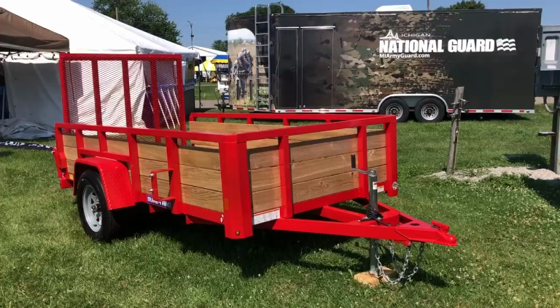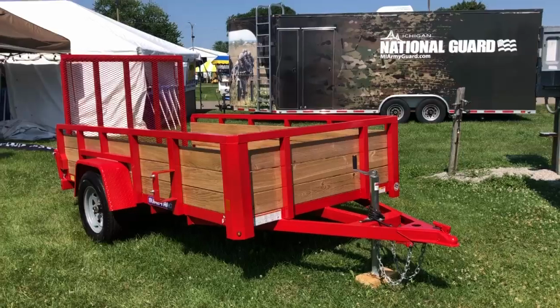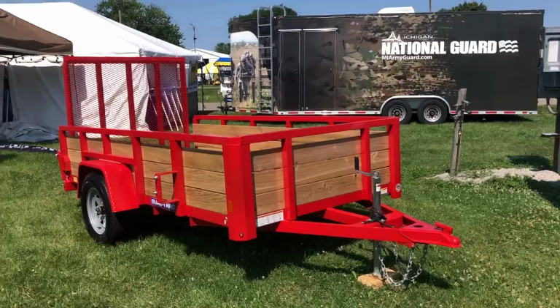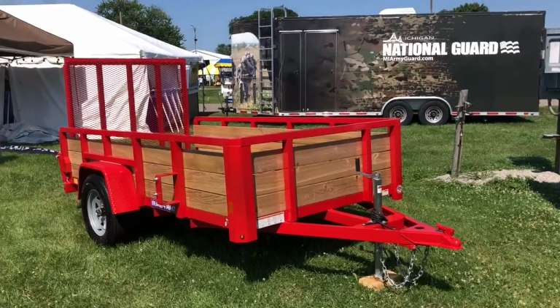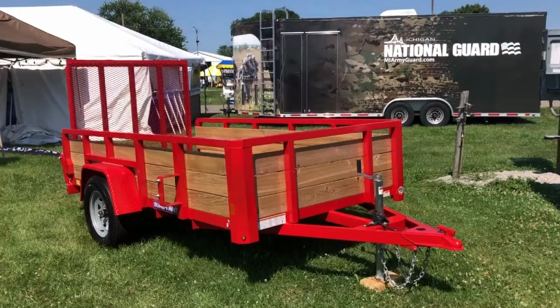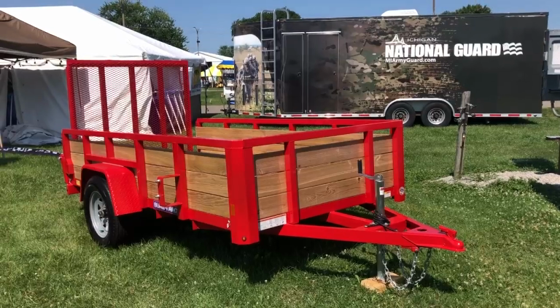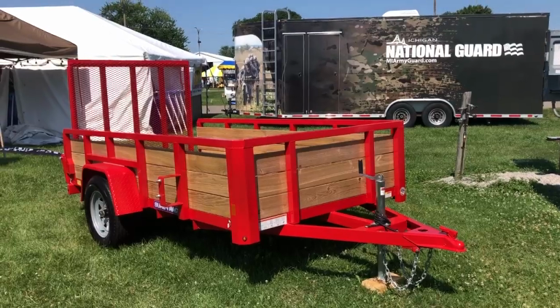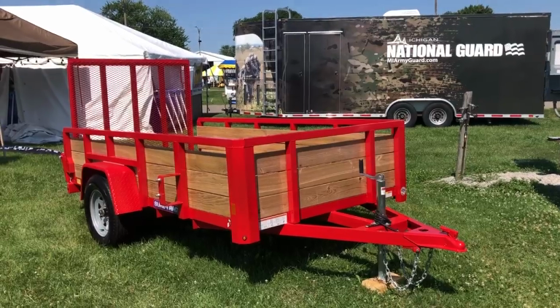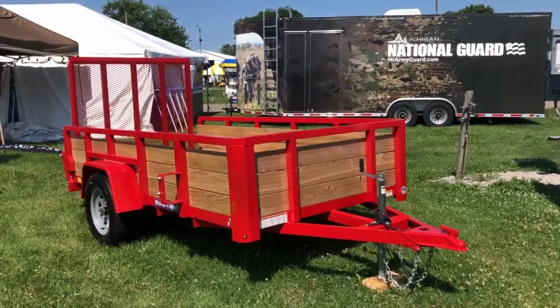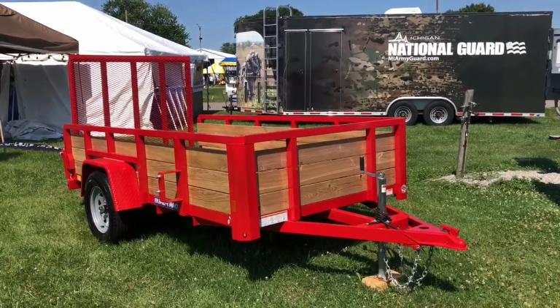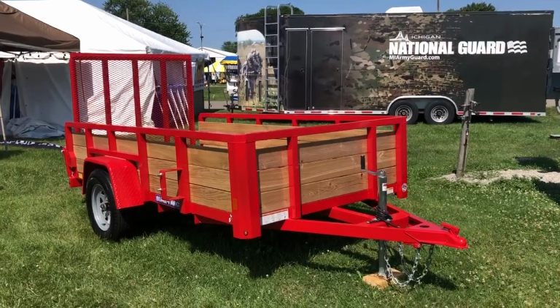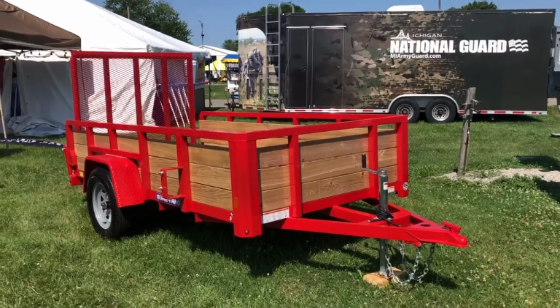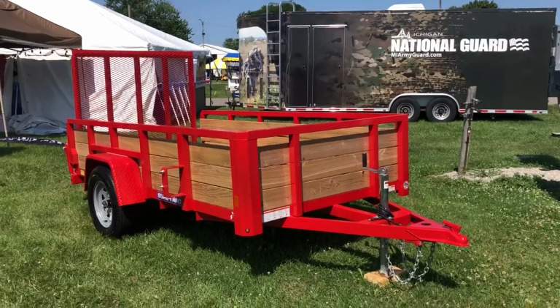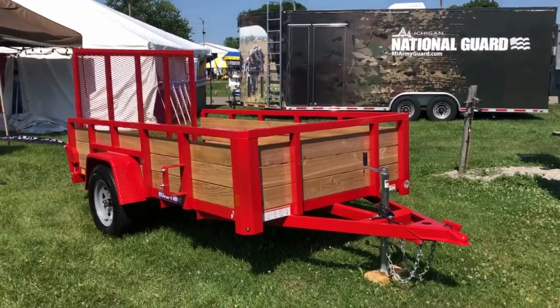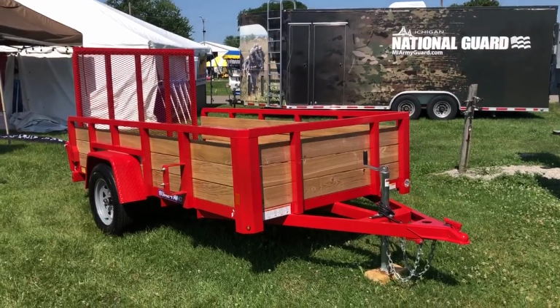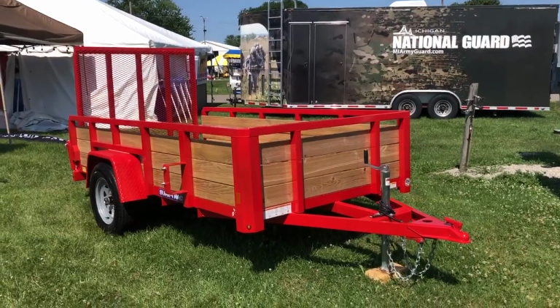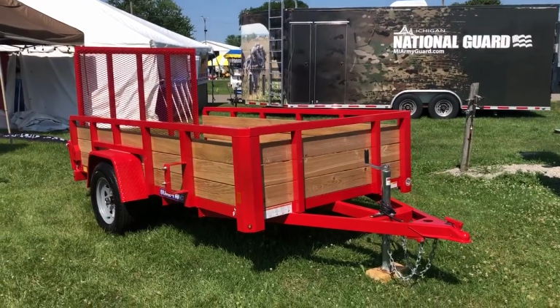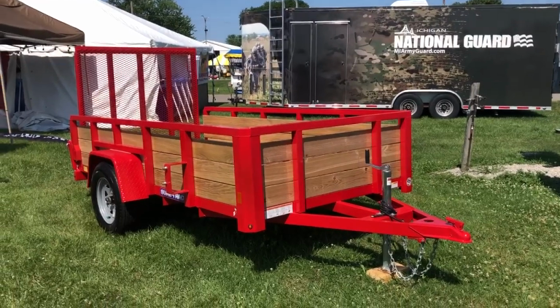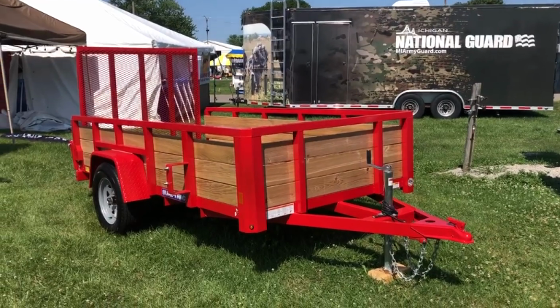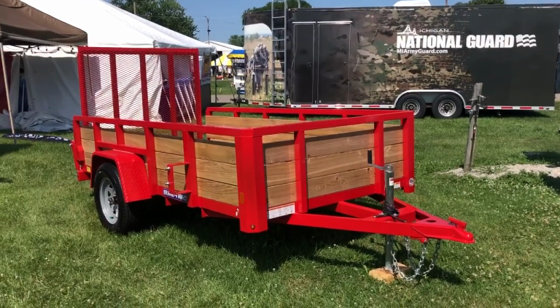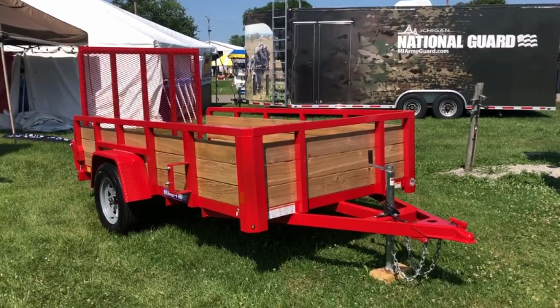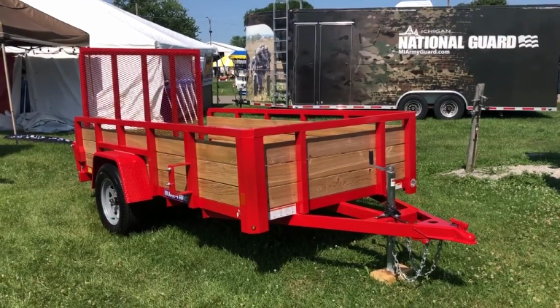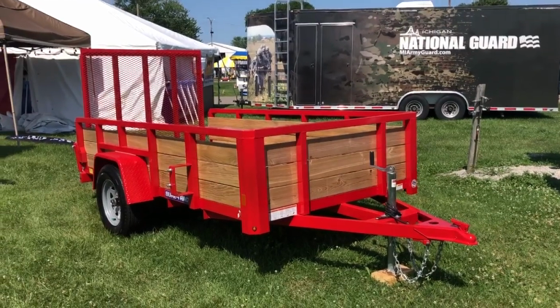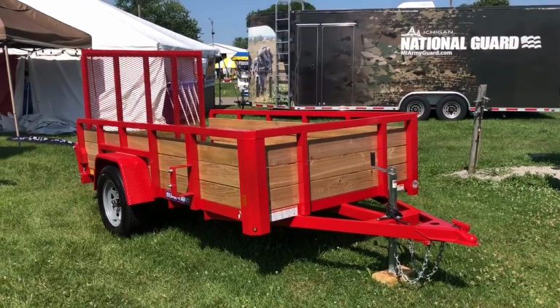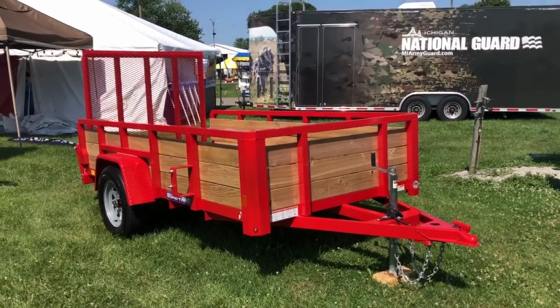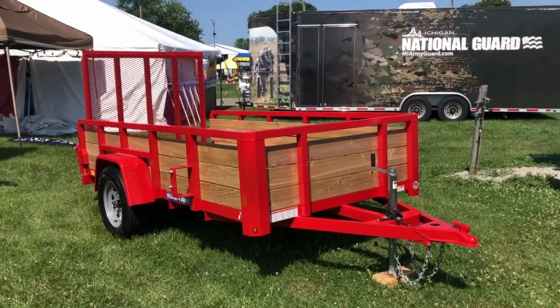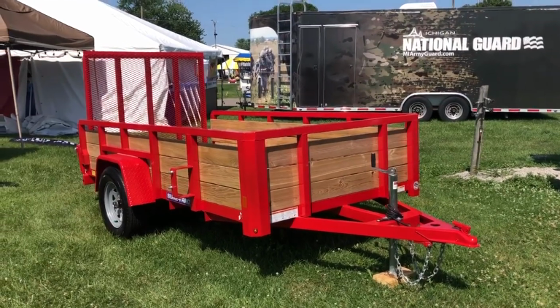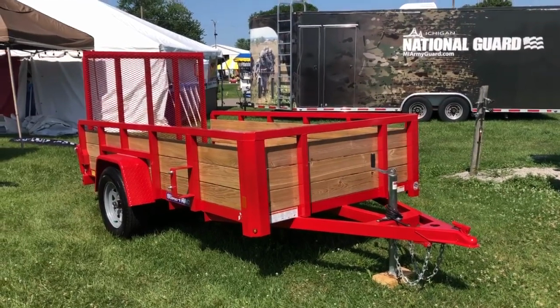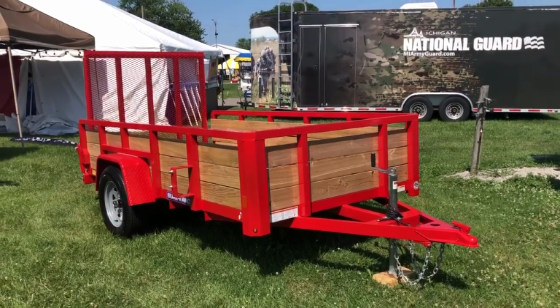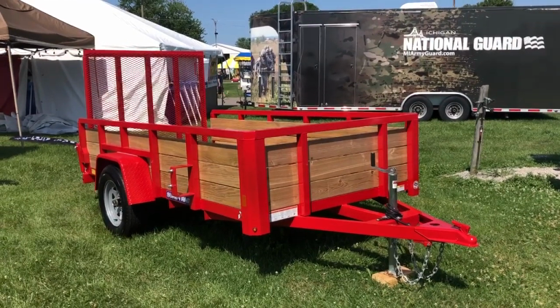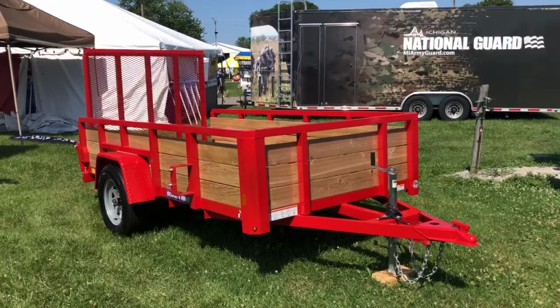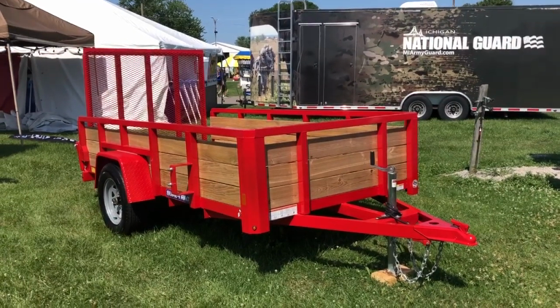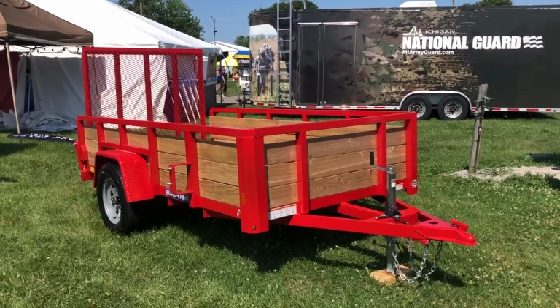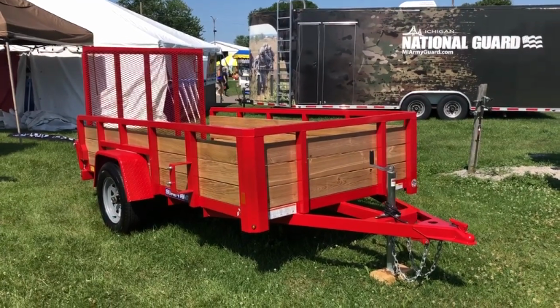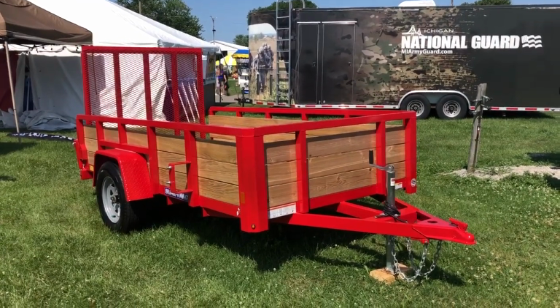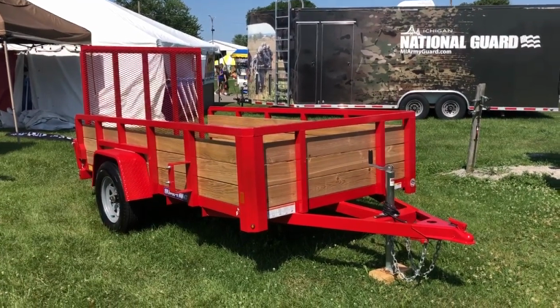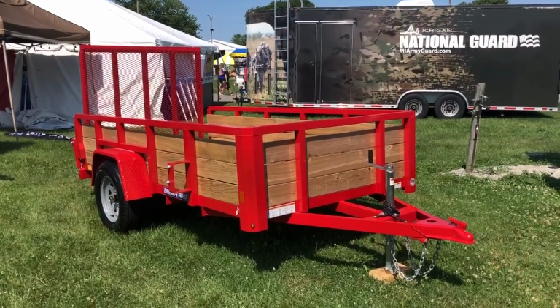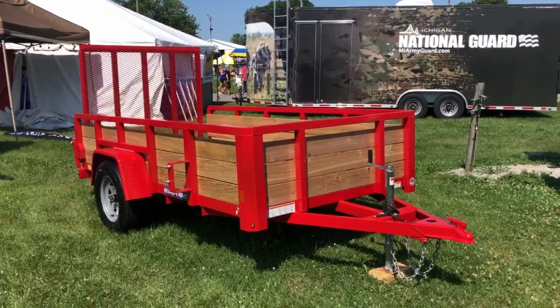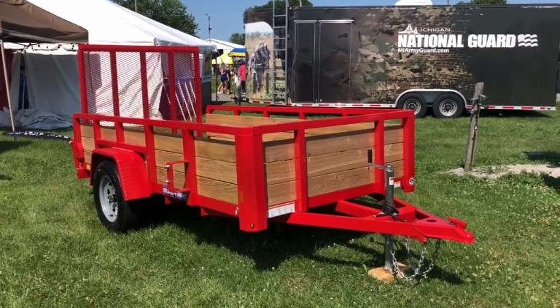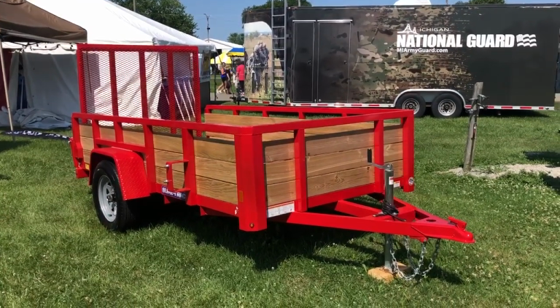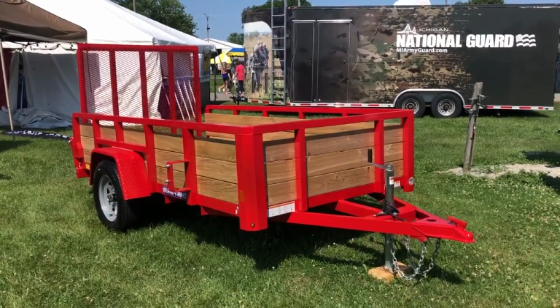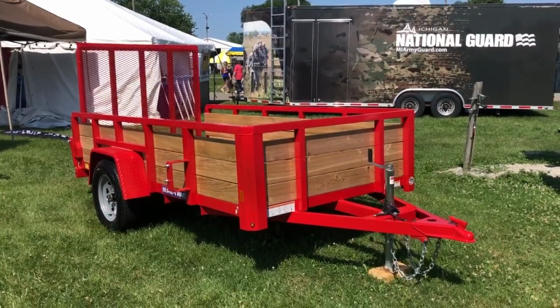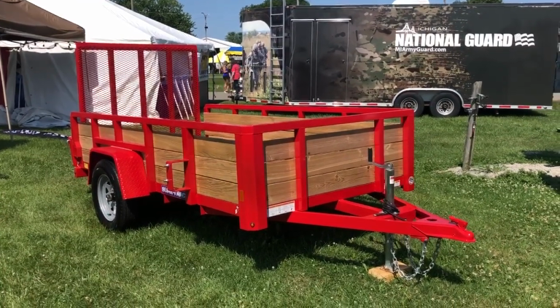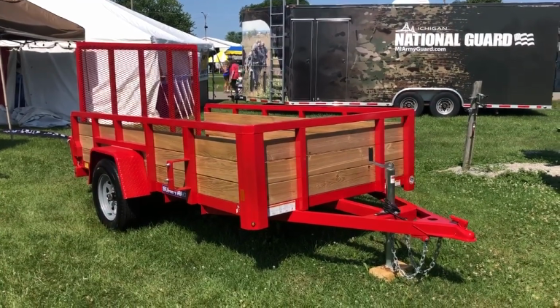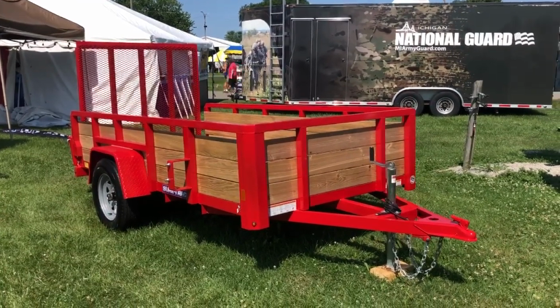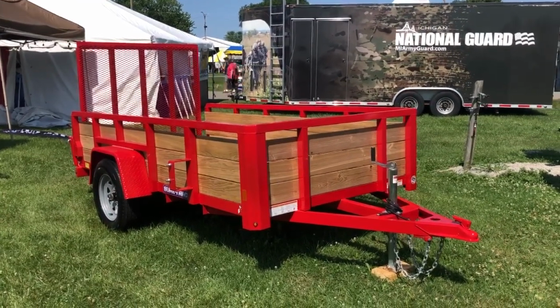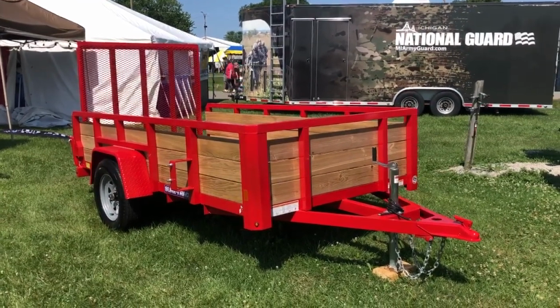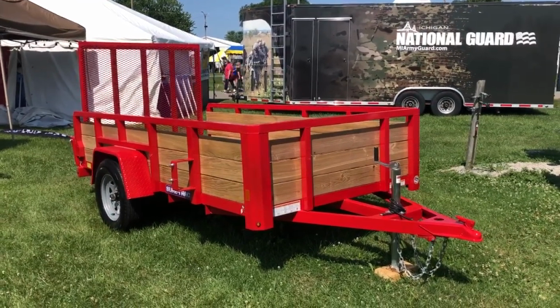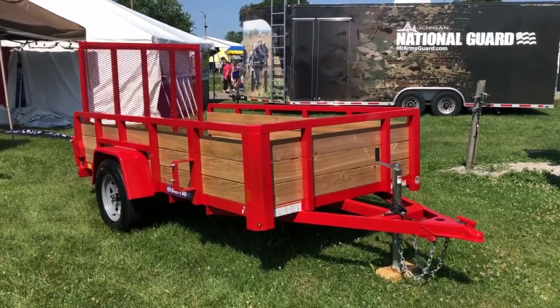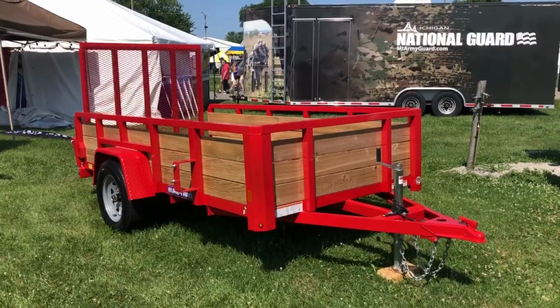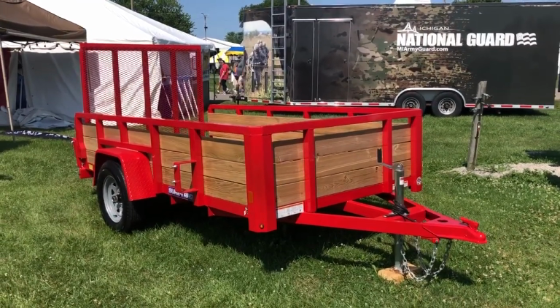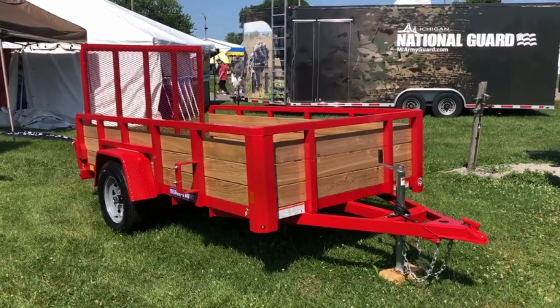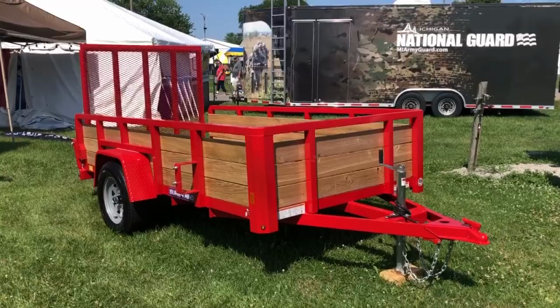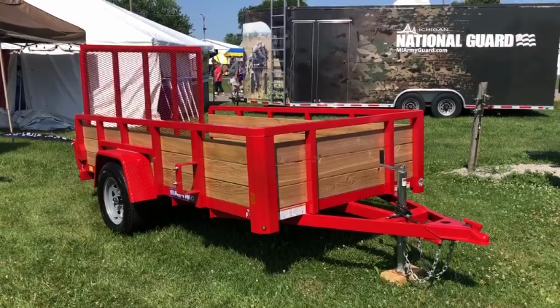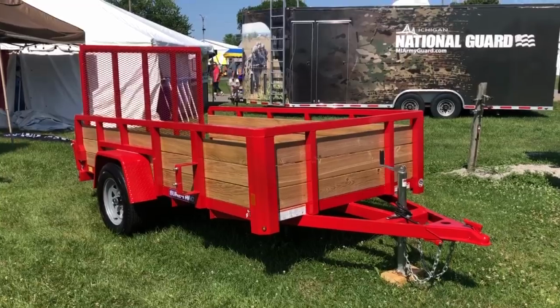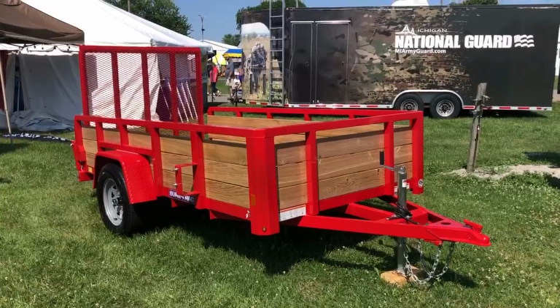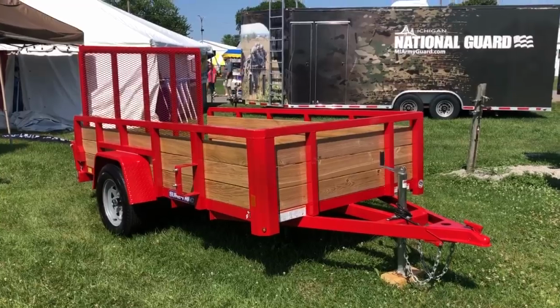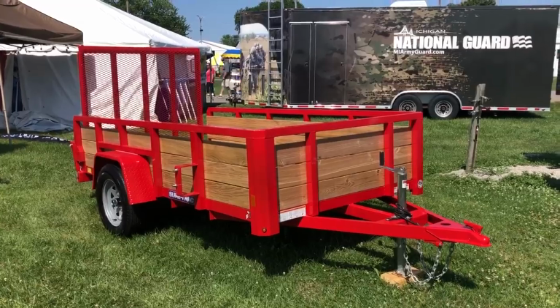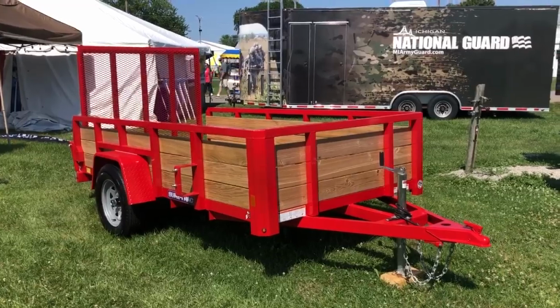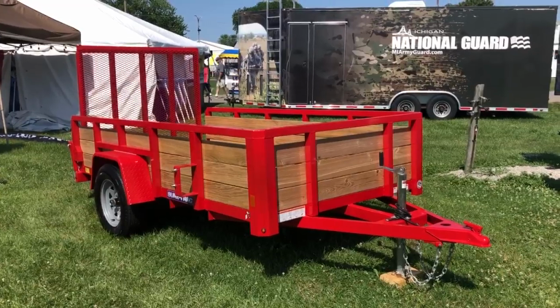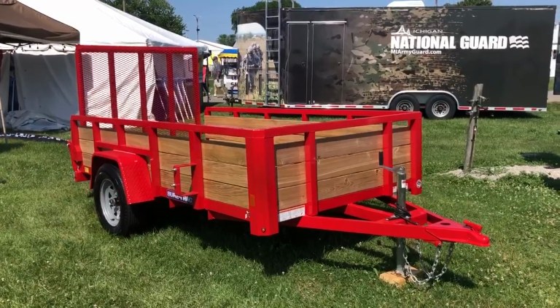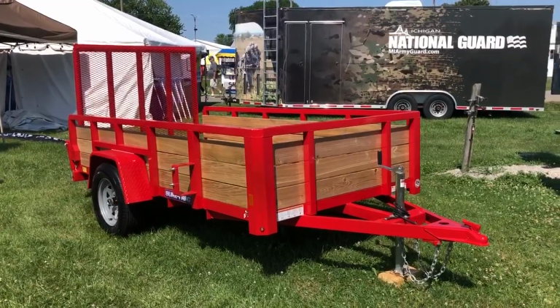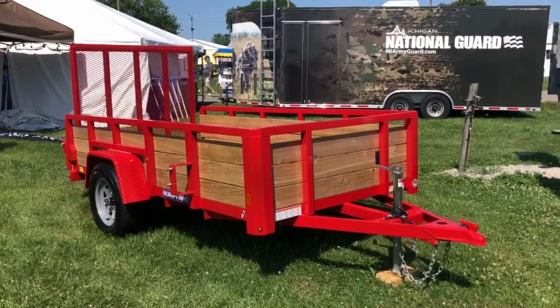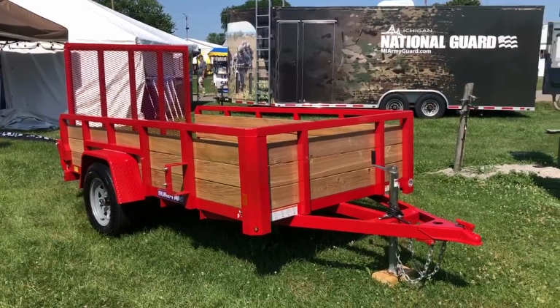Tim here again. Thursday at the Monroe County Fair. This is our trailer spotlight for today — a SureTrack 5x10 3-board.